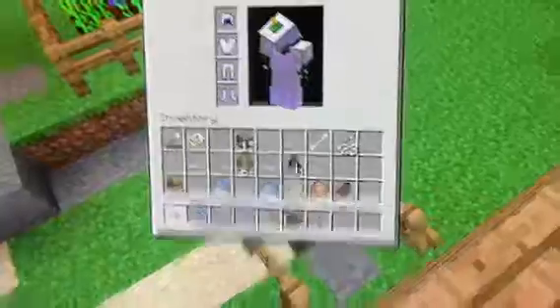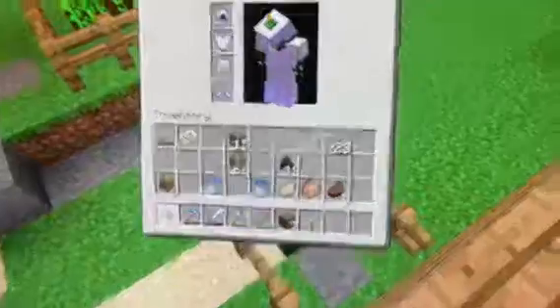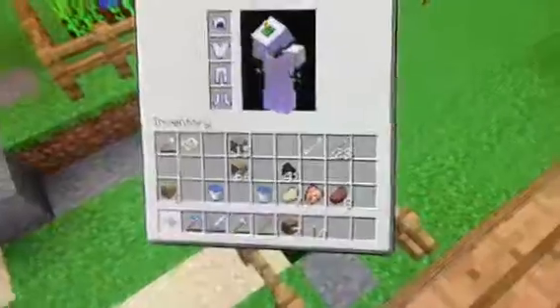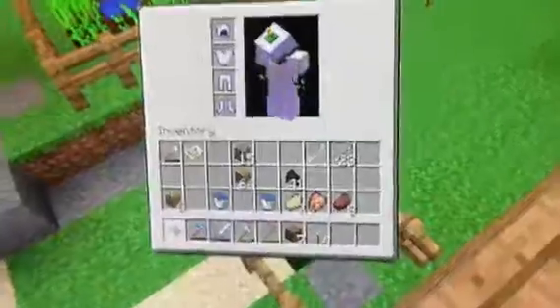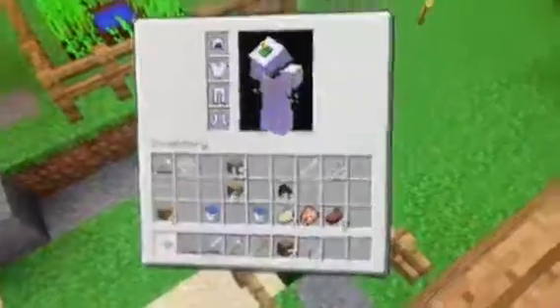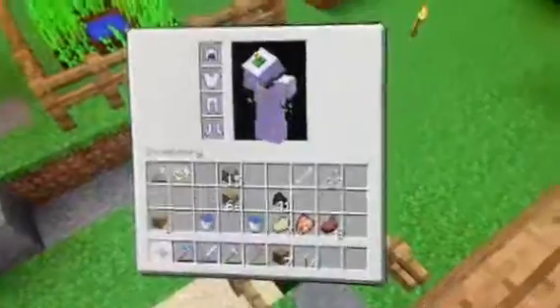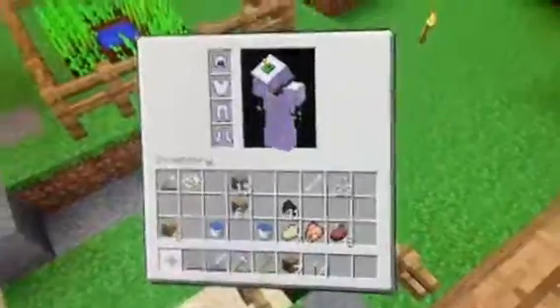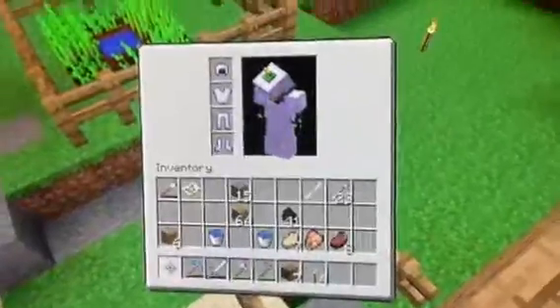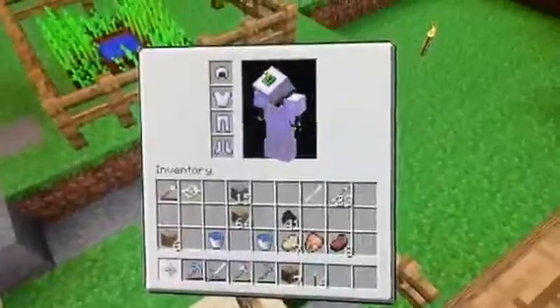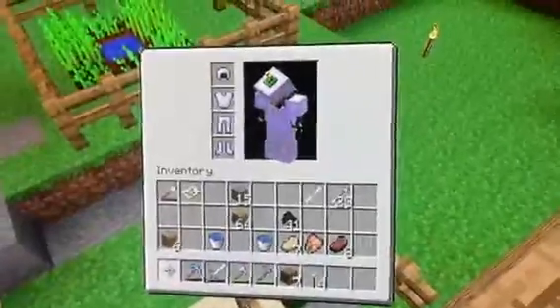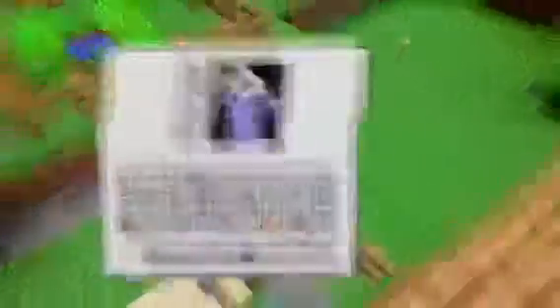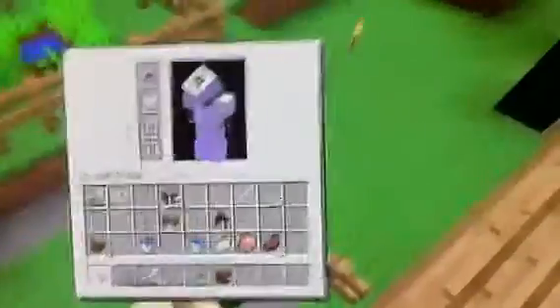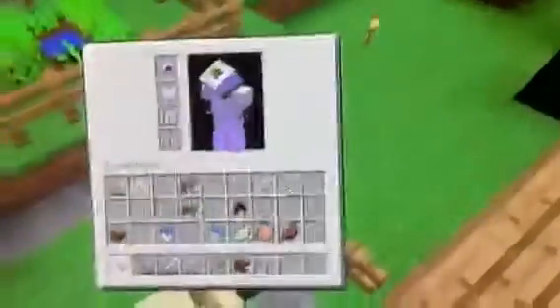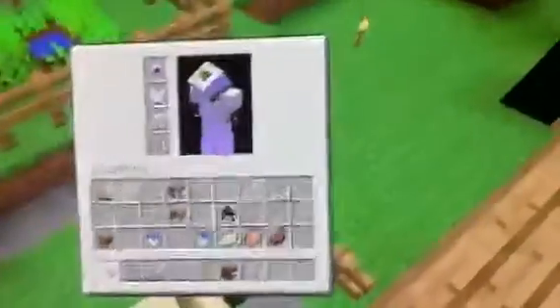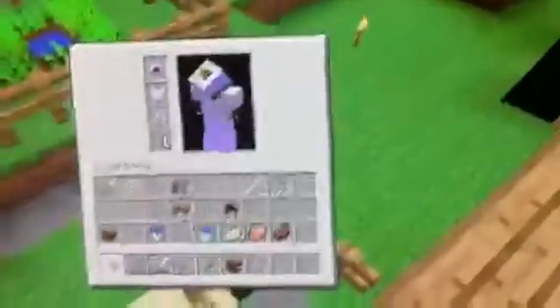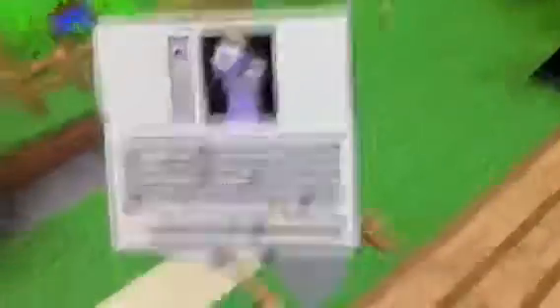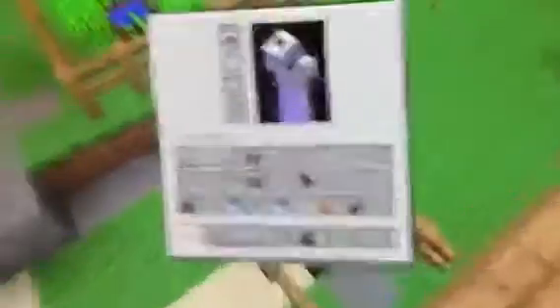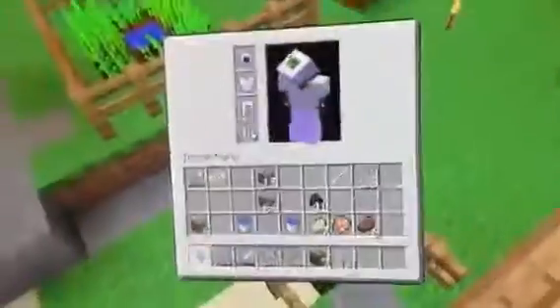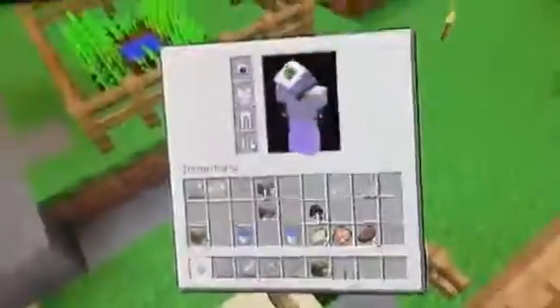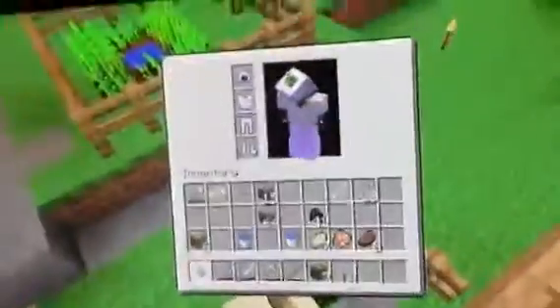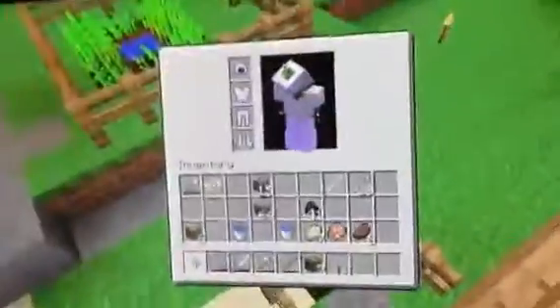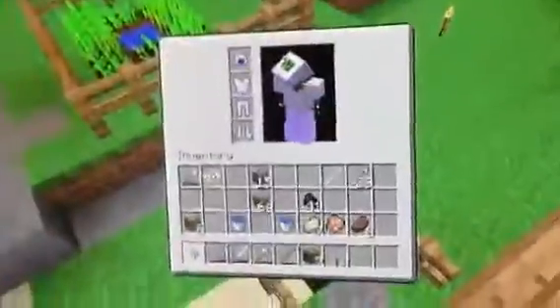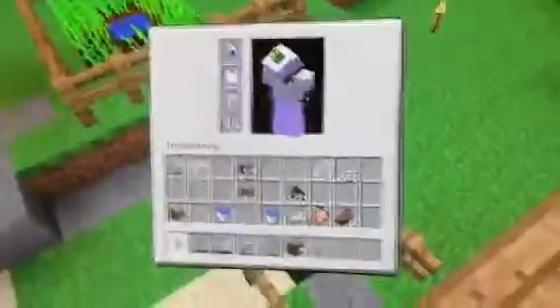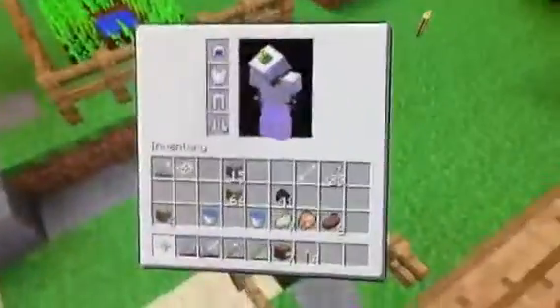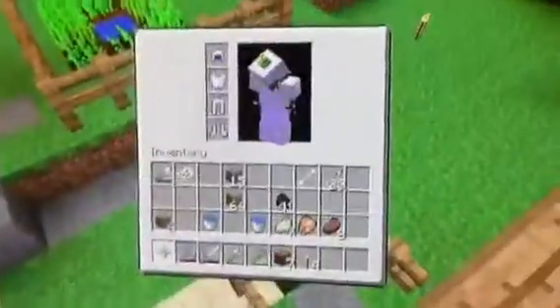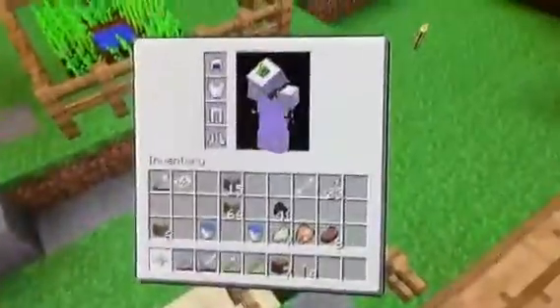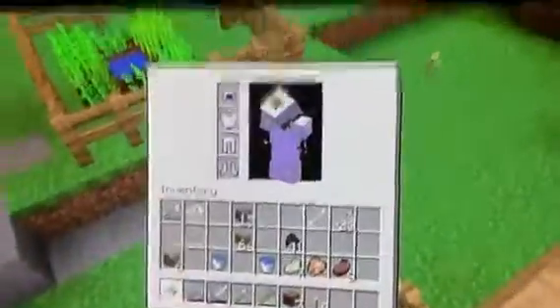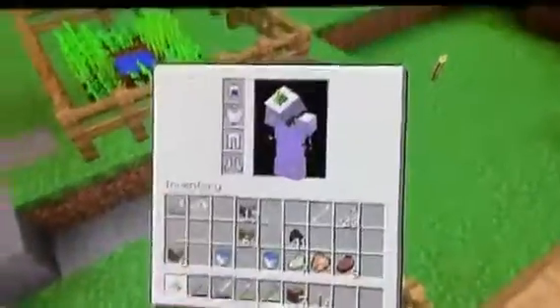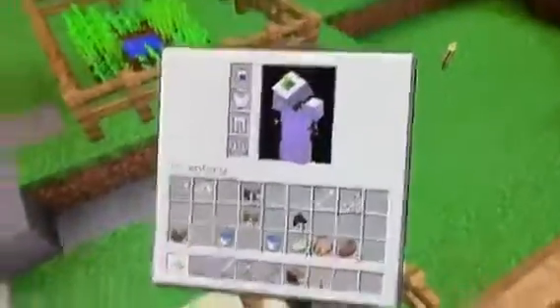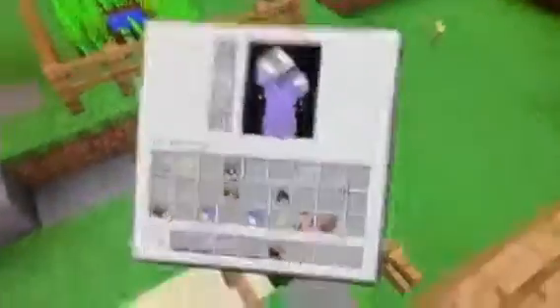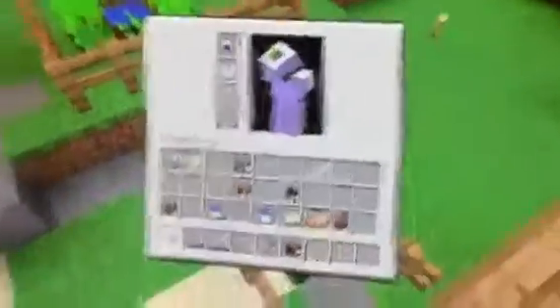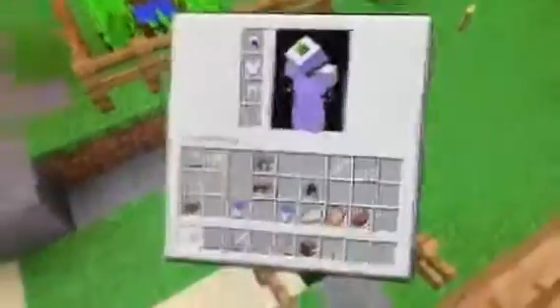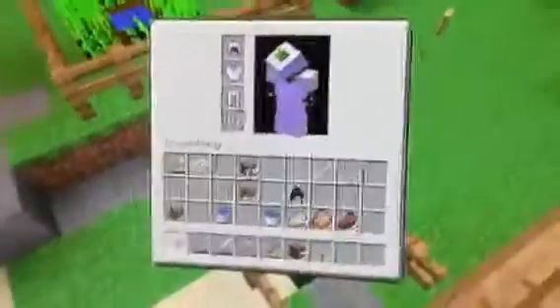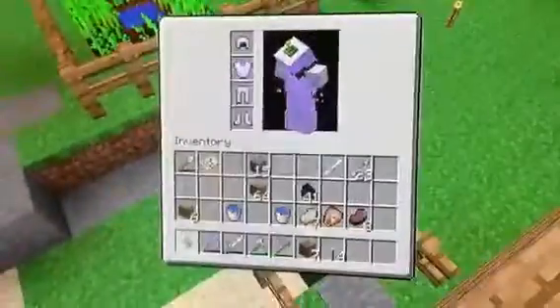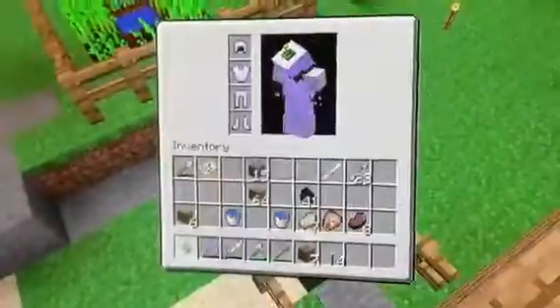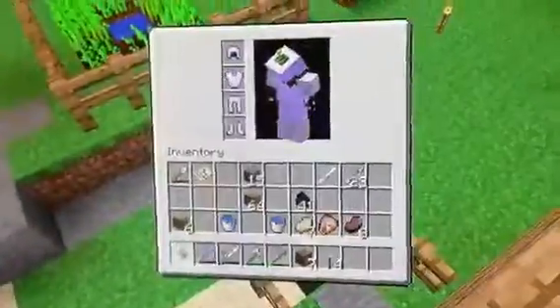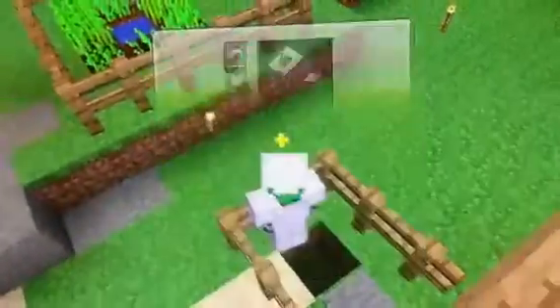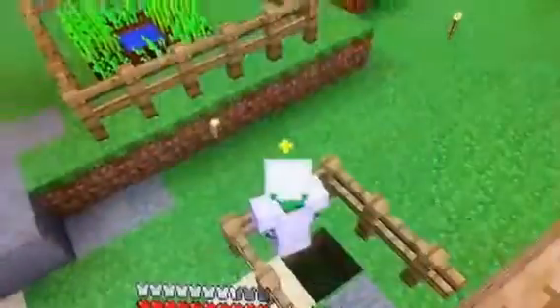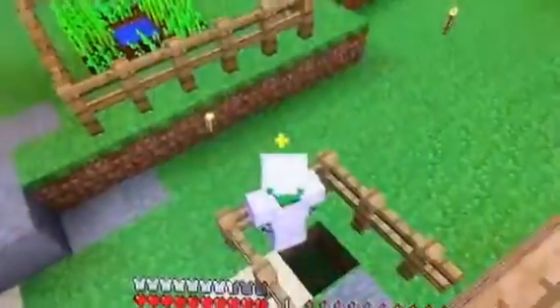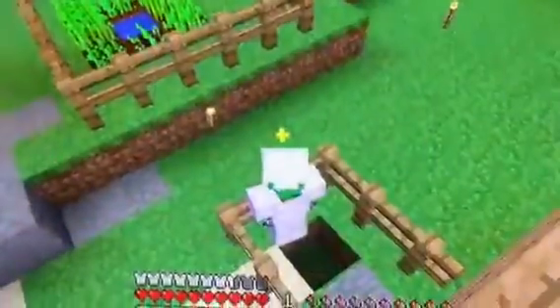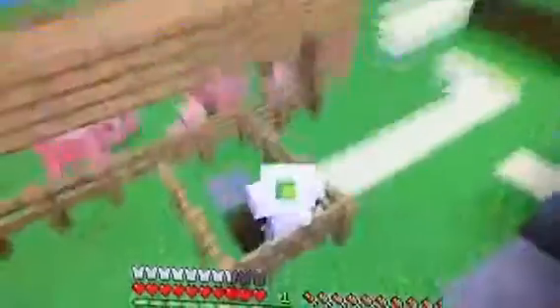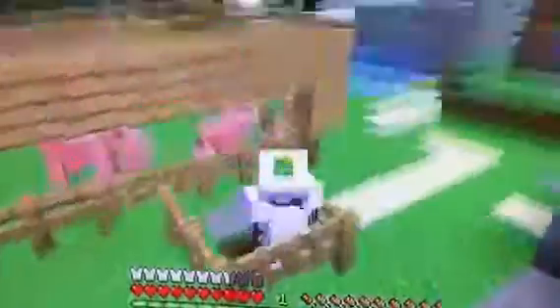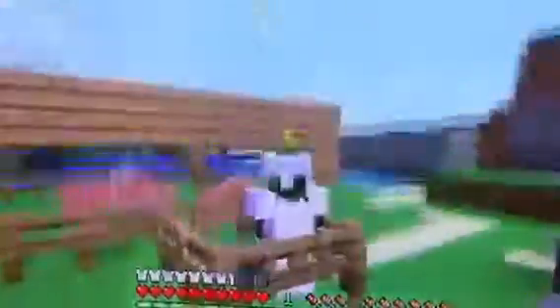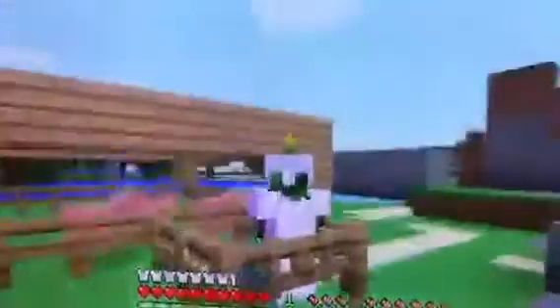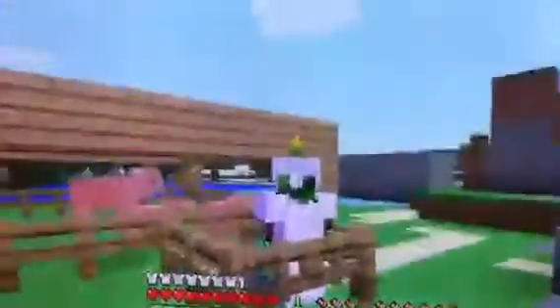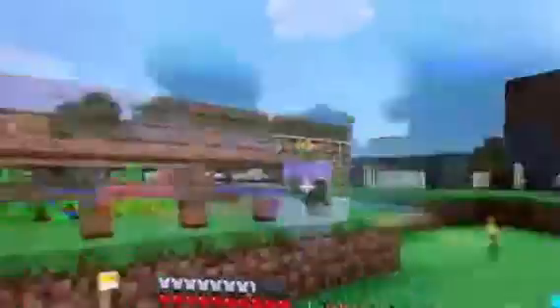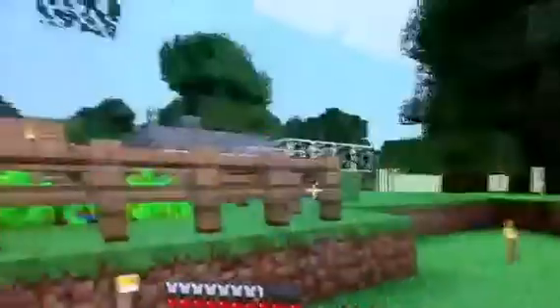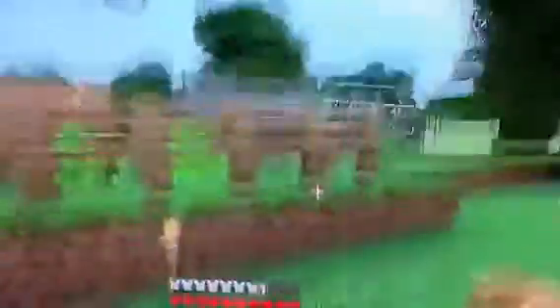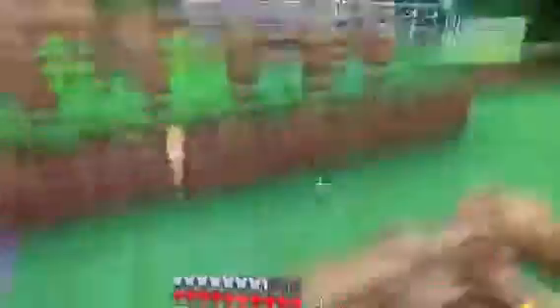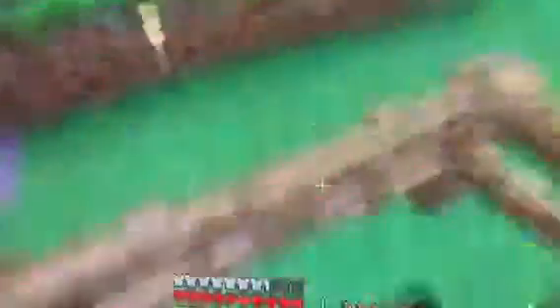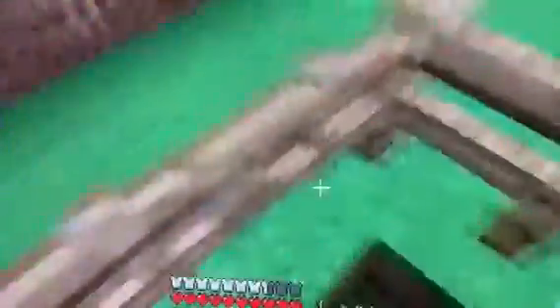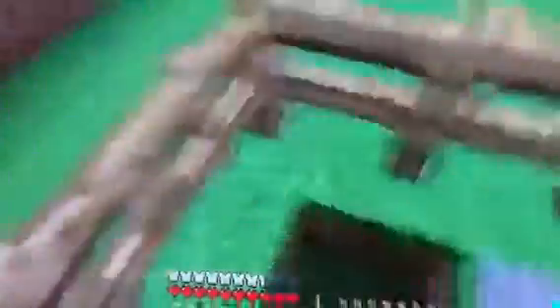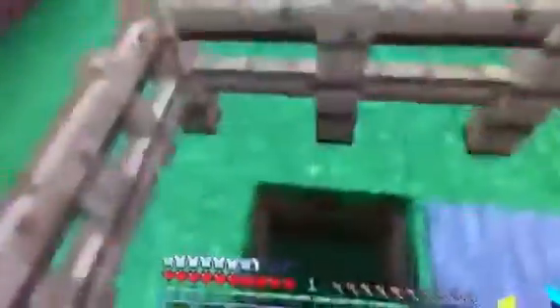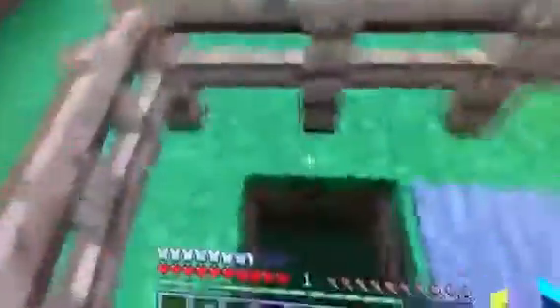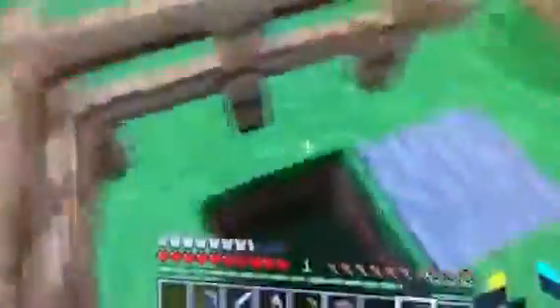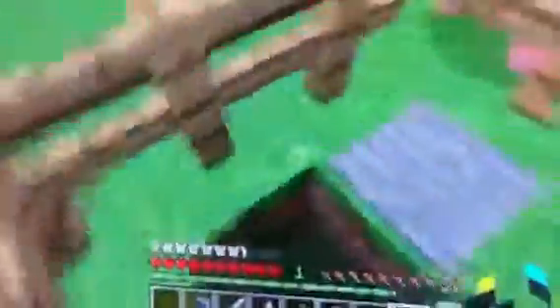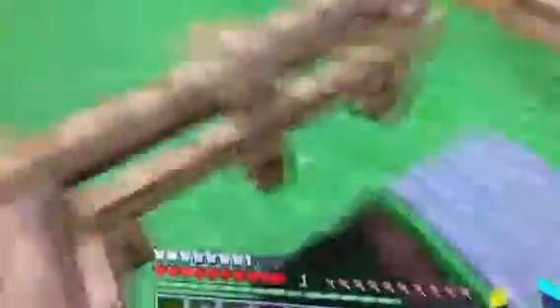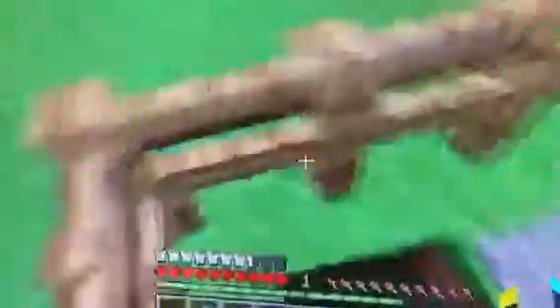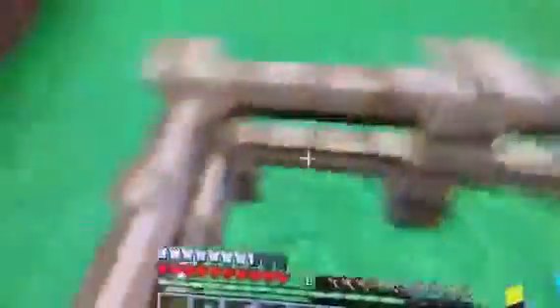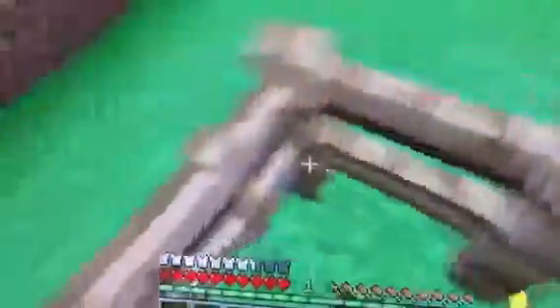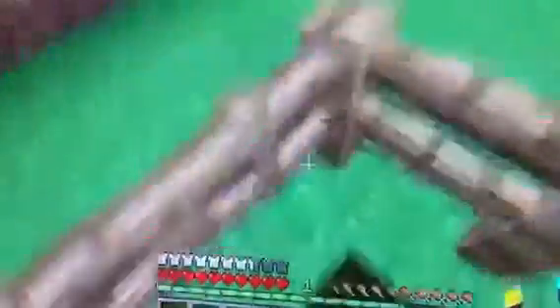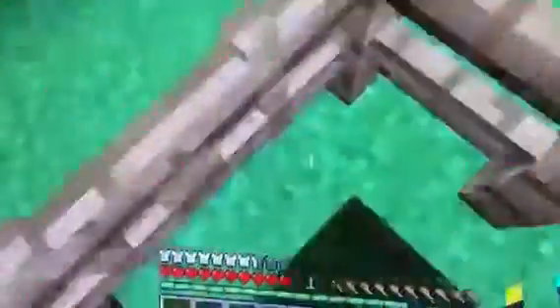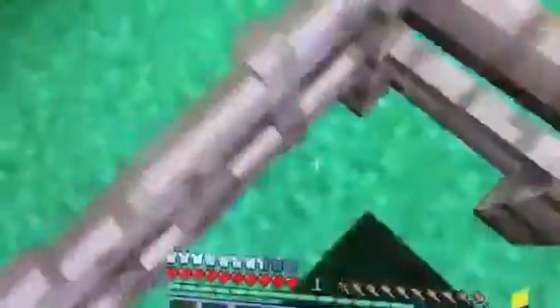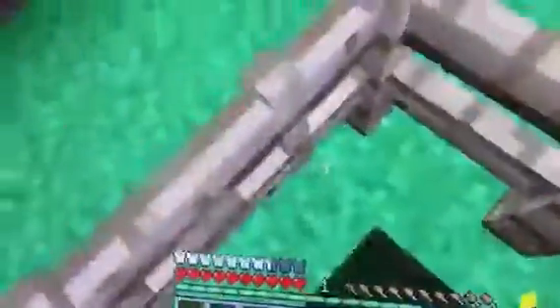Hey, what's up guys? I'm Rolfeet696 here today, and I'm going to teach you how to make an automatic breeding farm, basically.